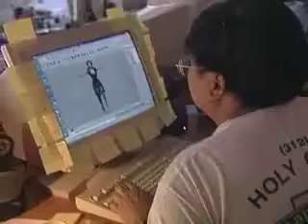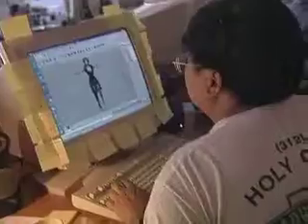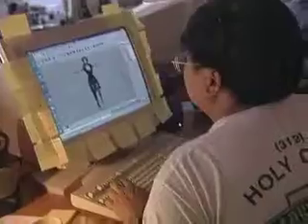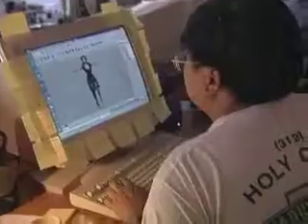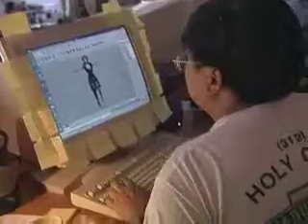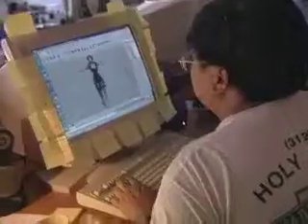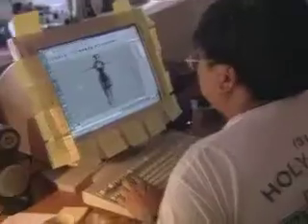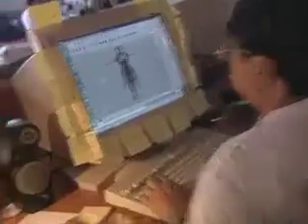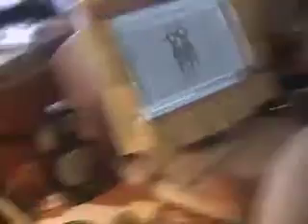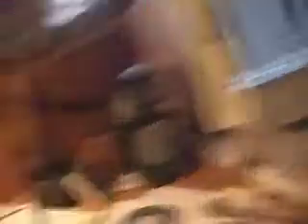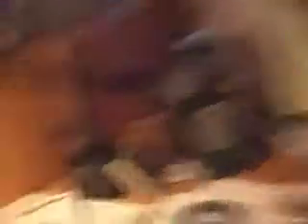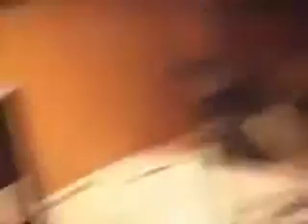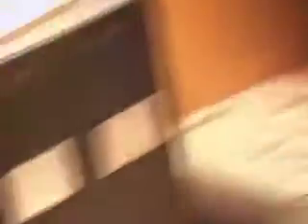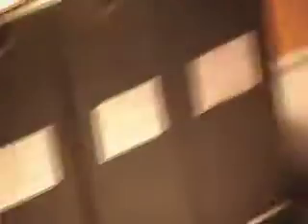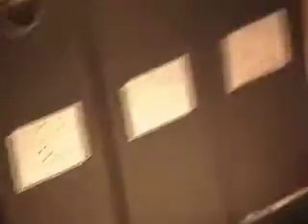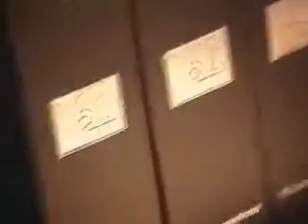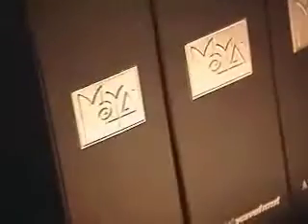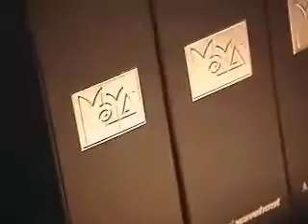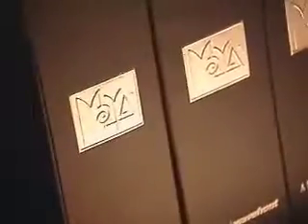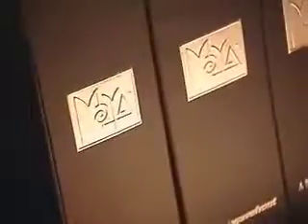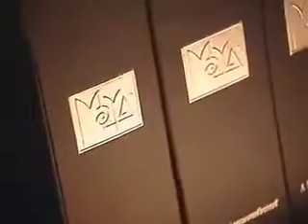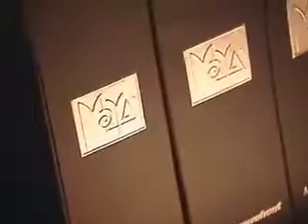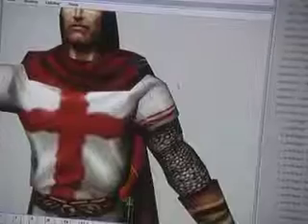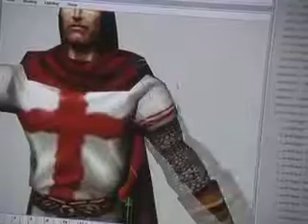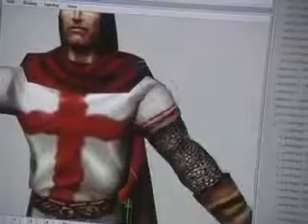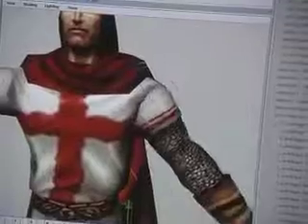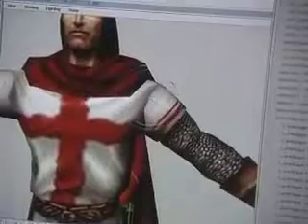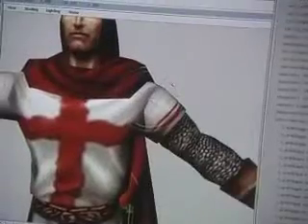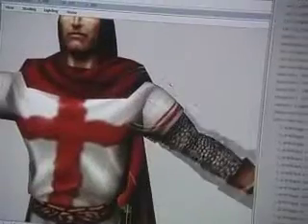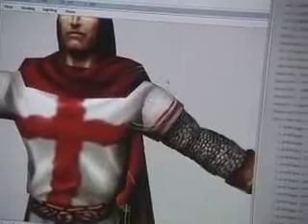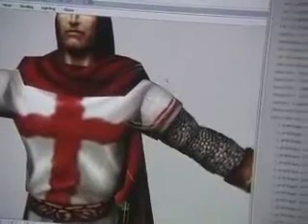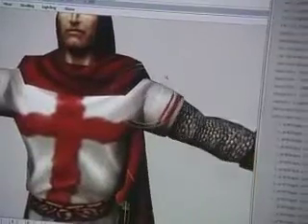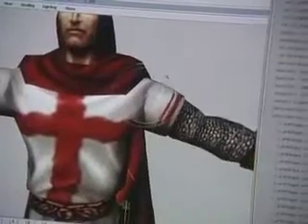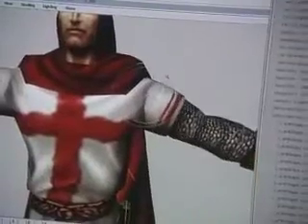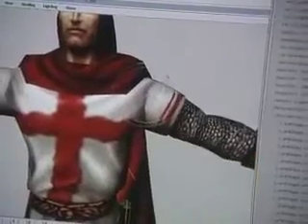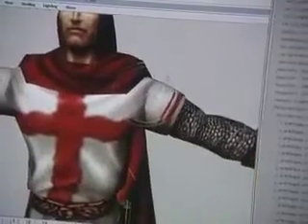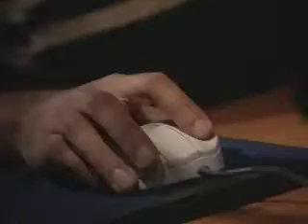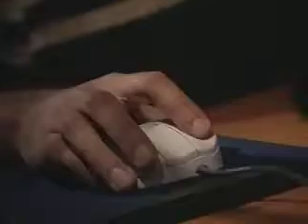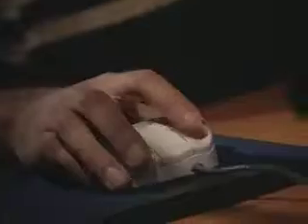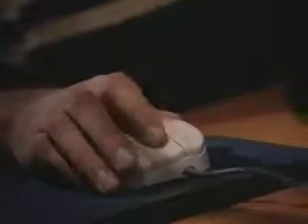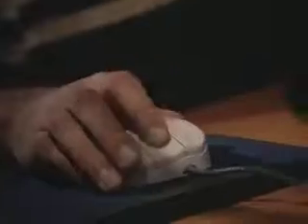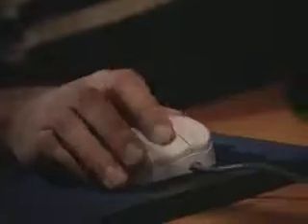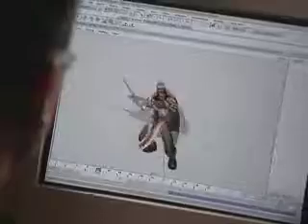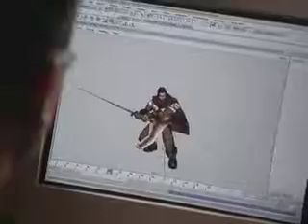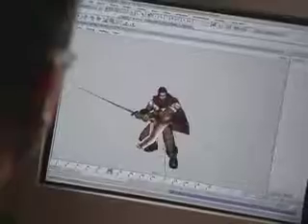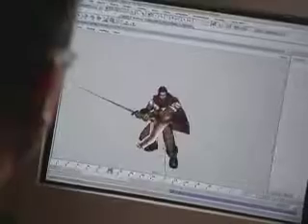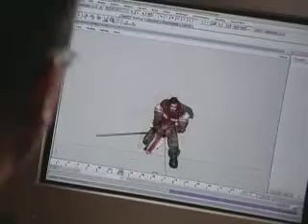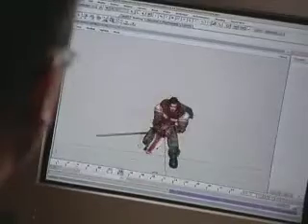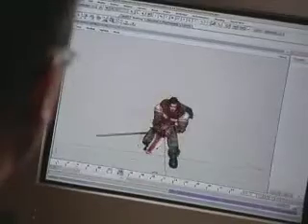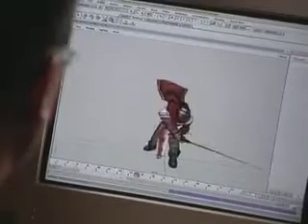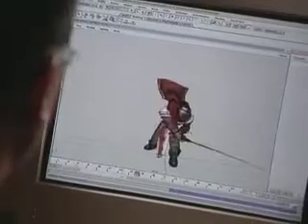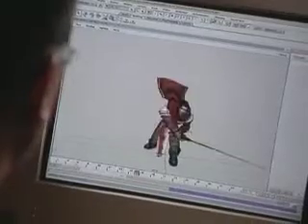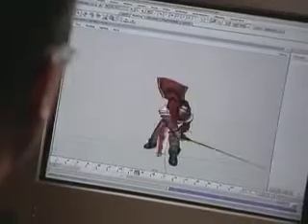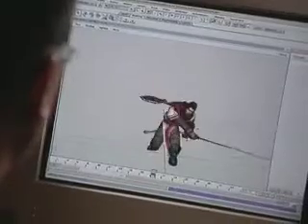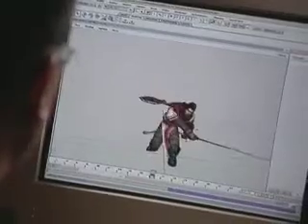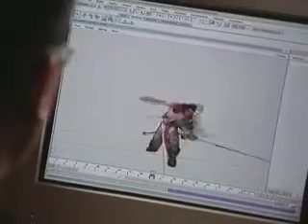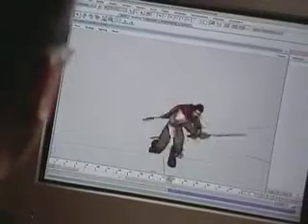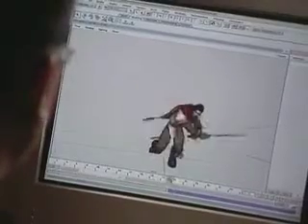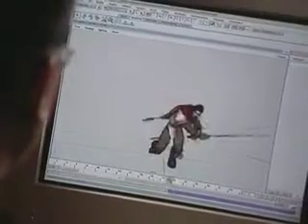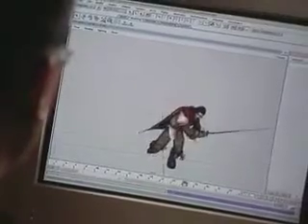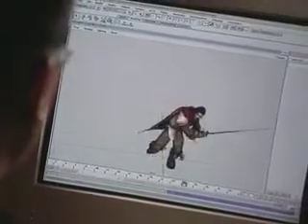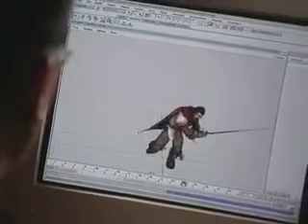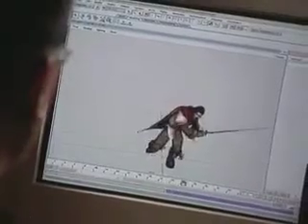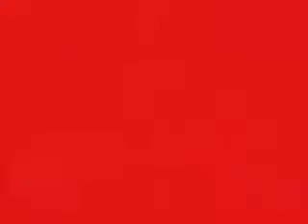We wanted a really good character animation package that could allow the freedom to animate easily and not get caught up in making the tool work.